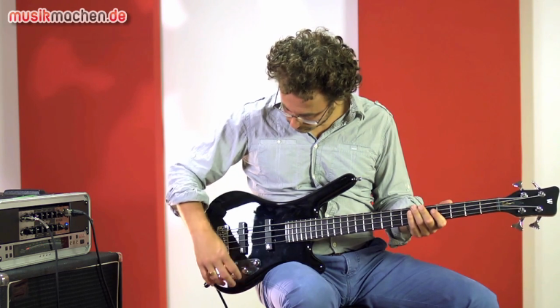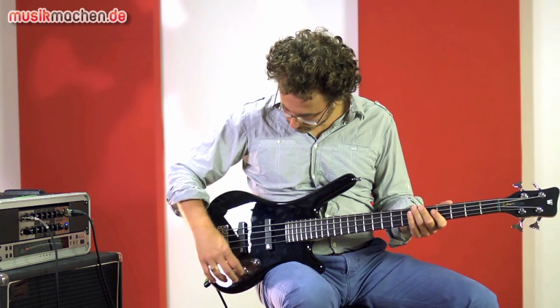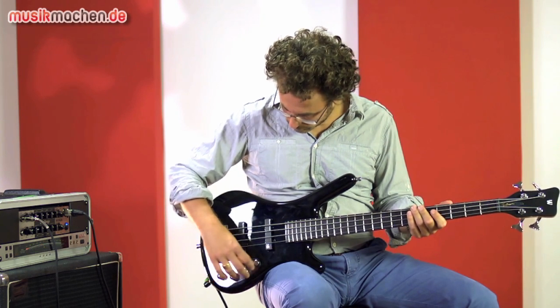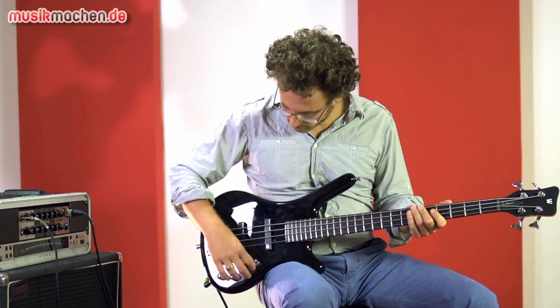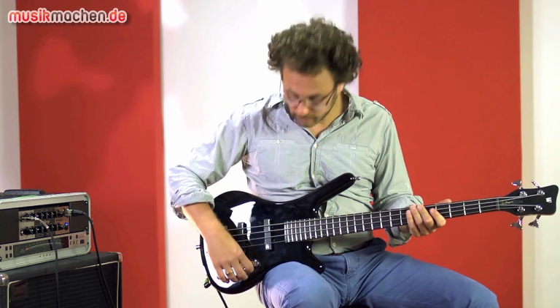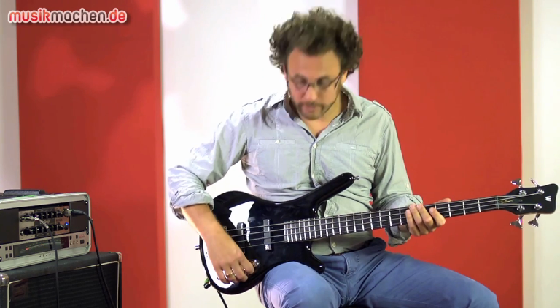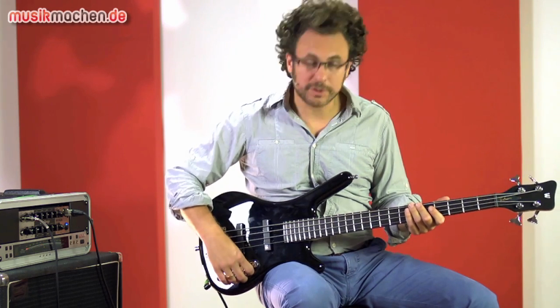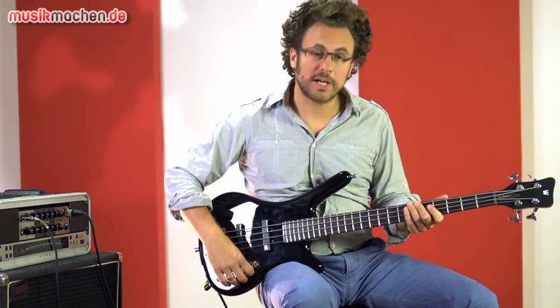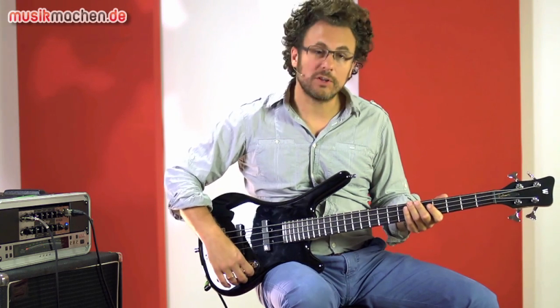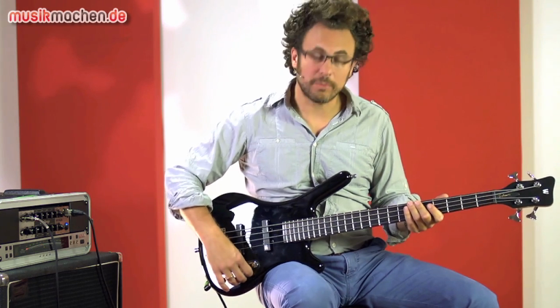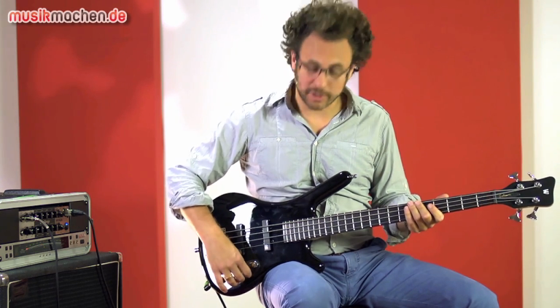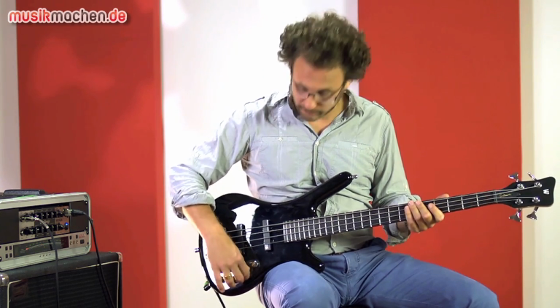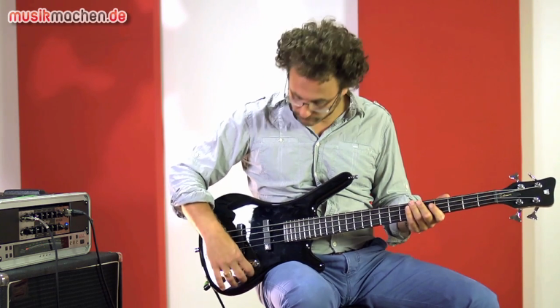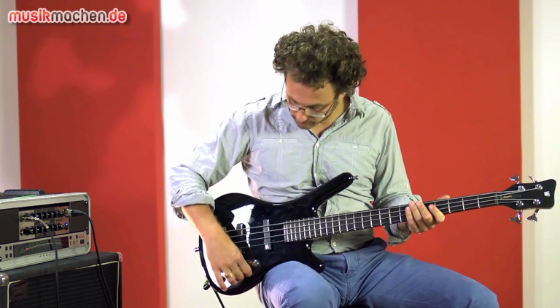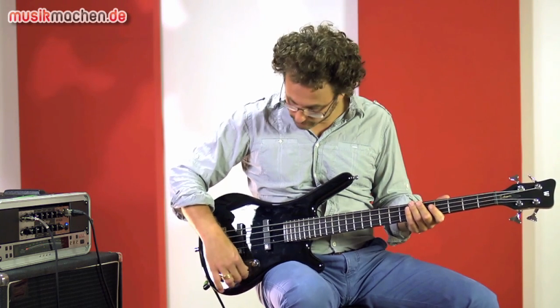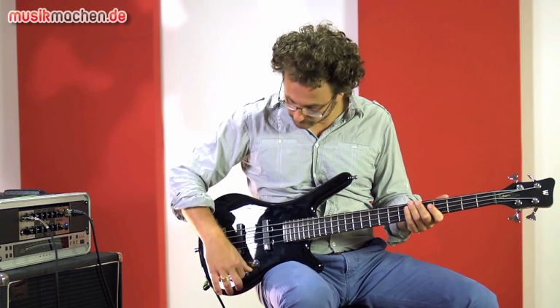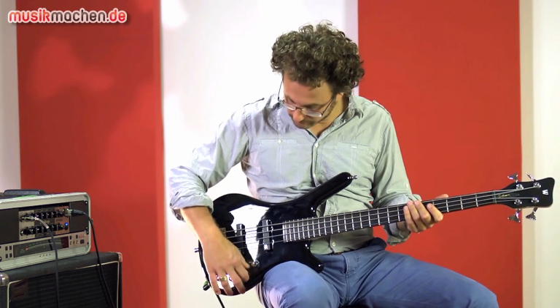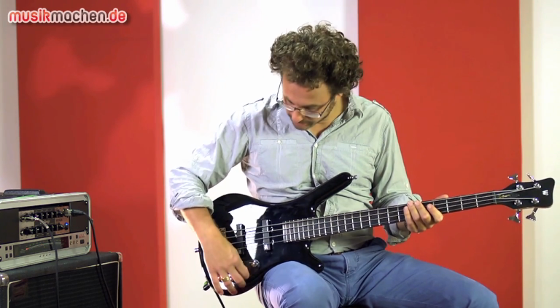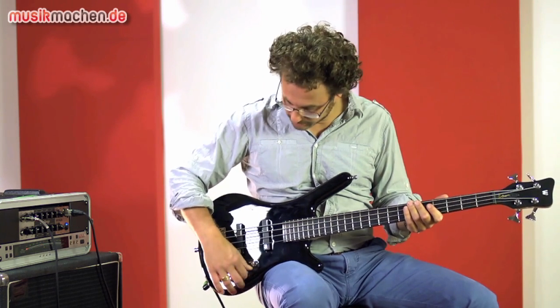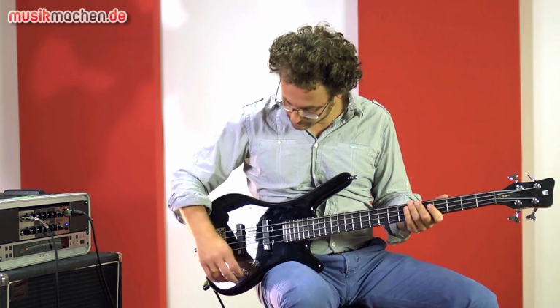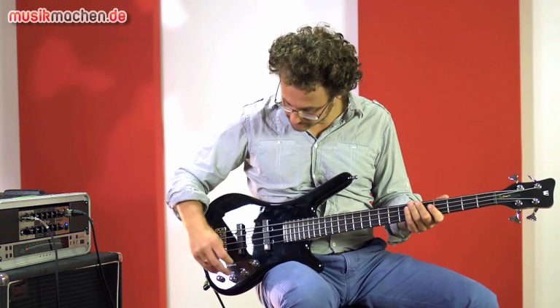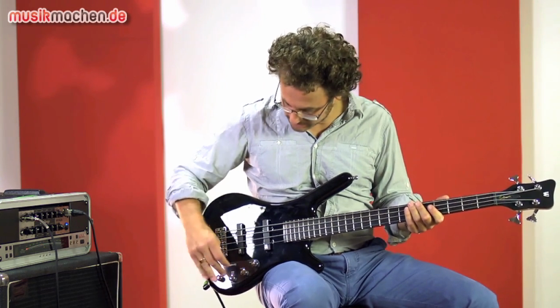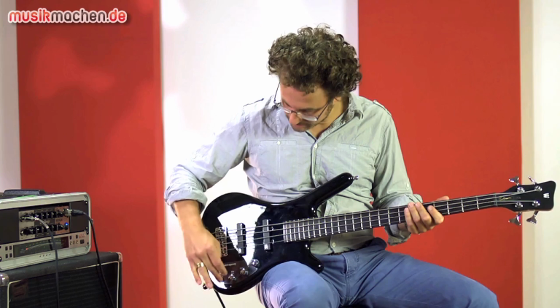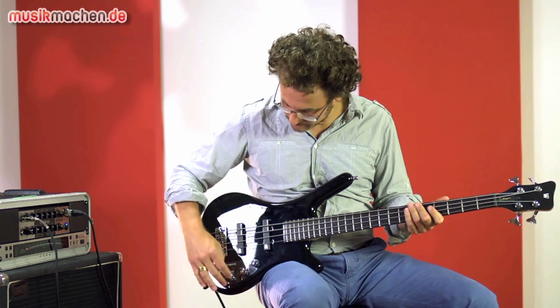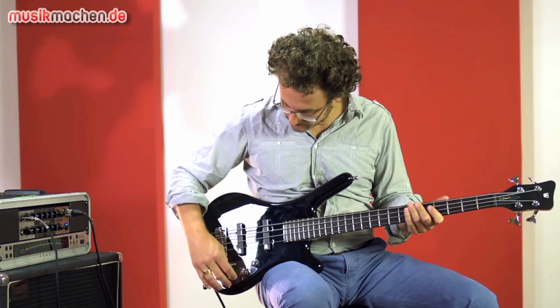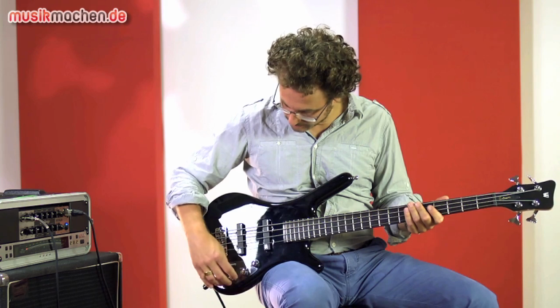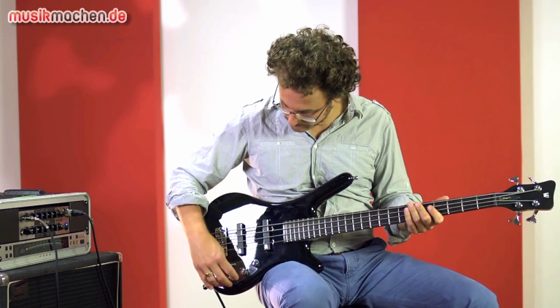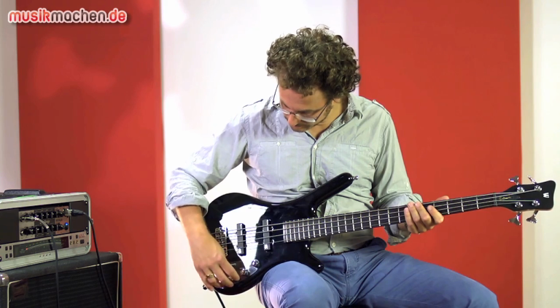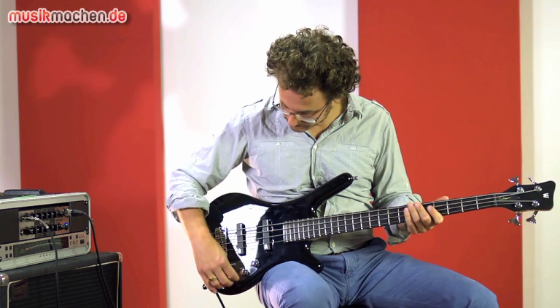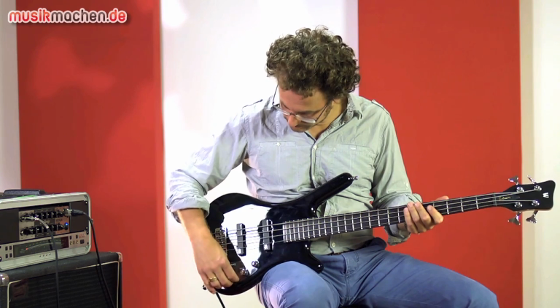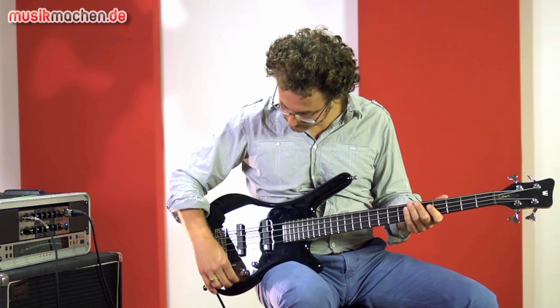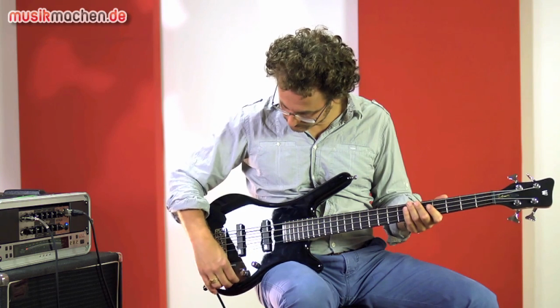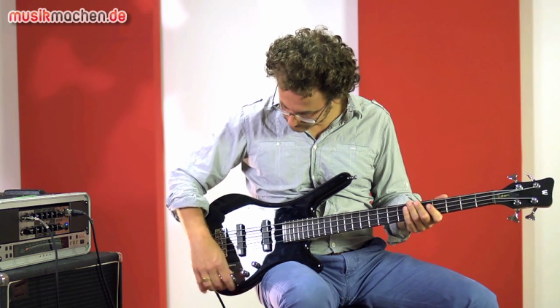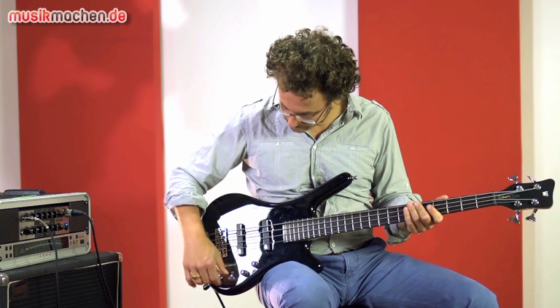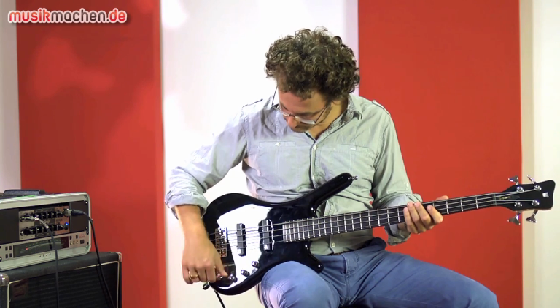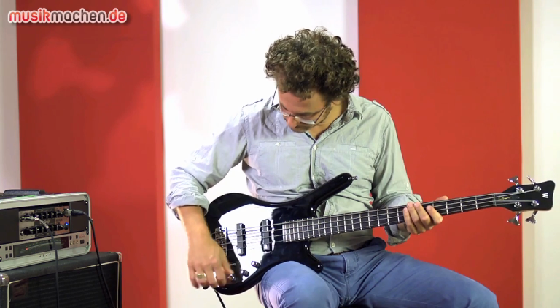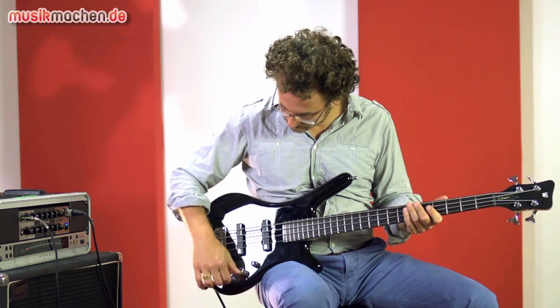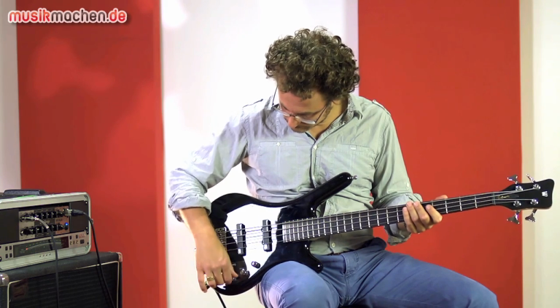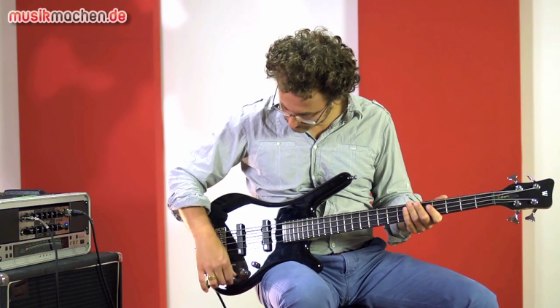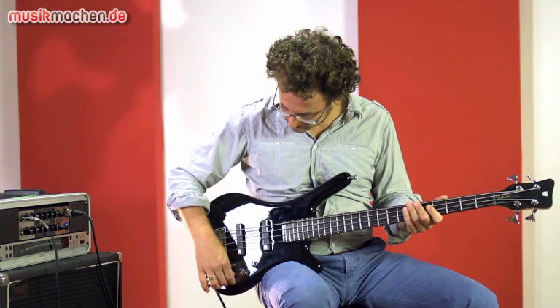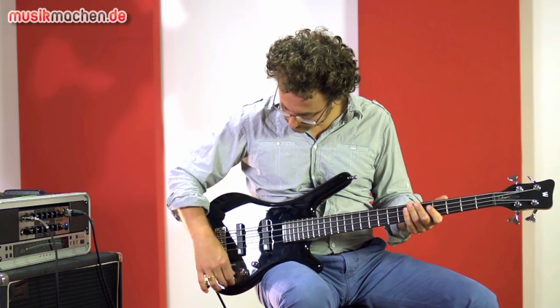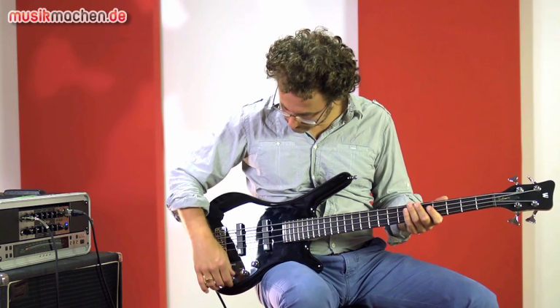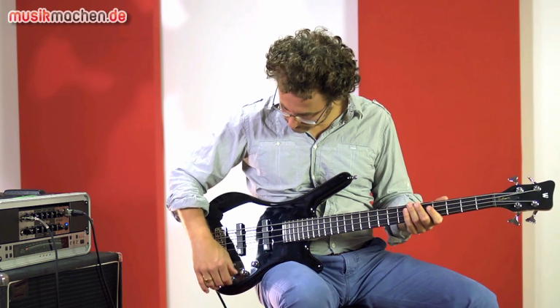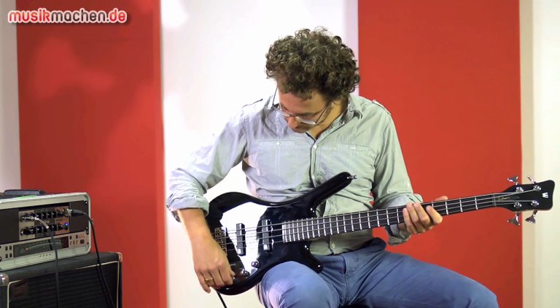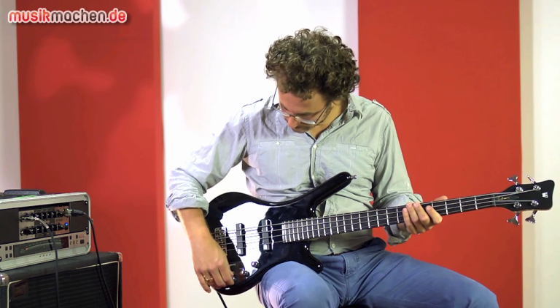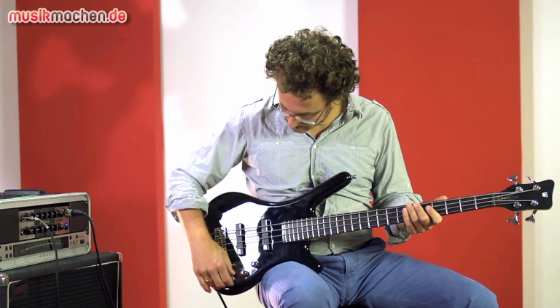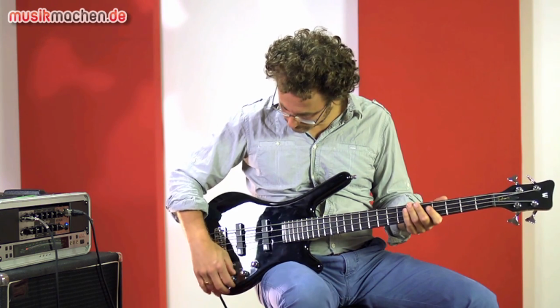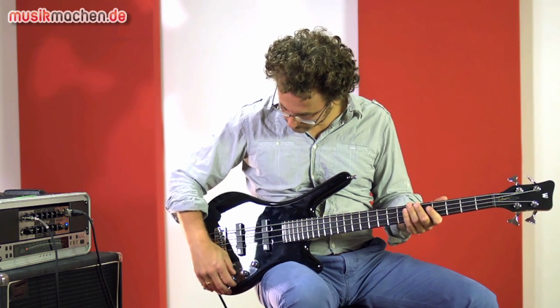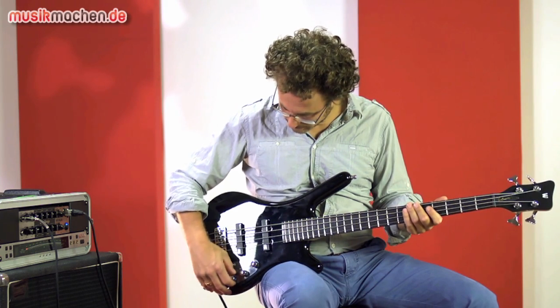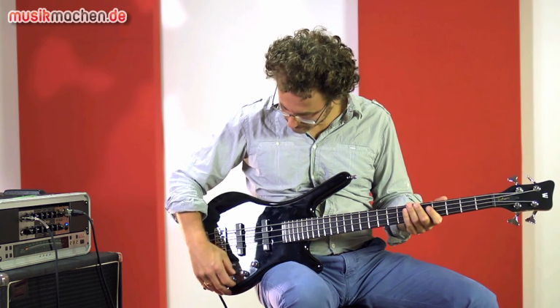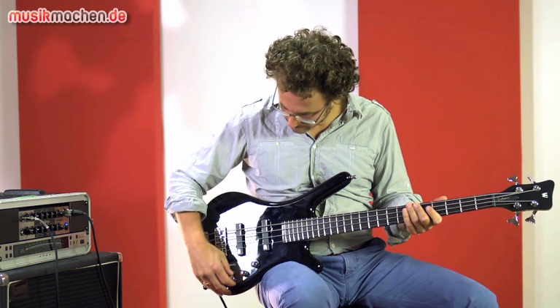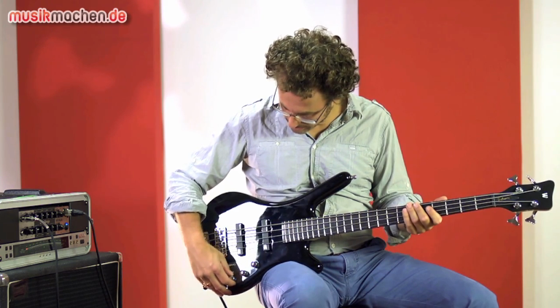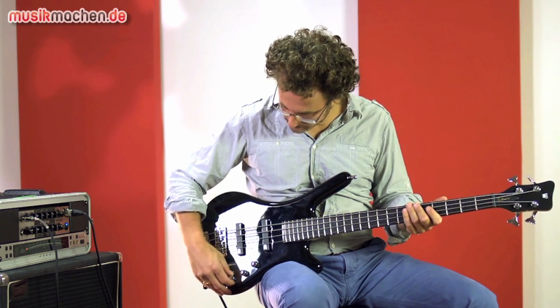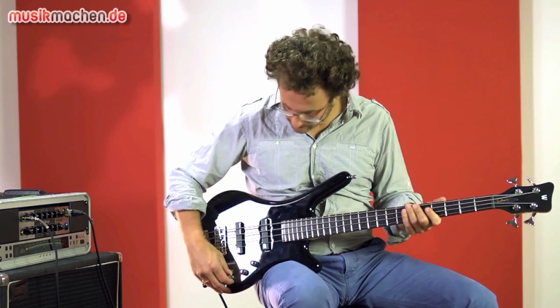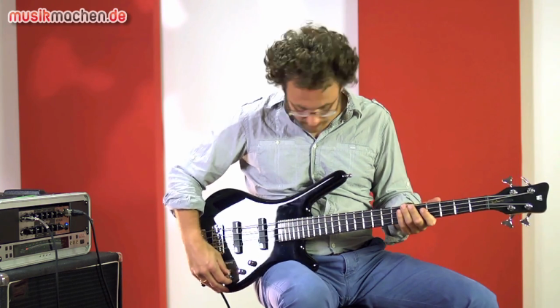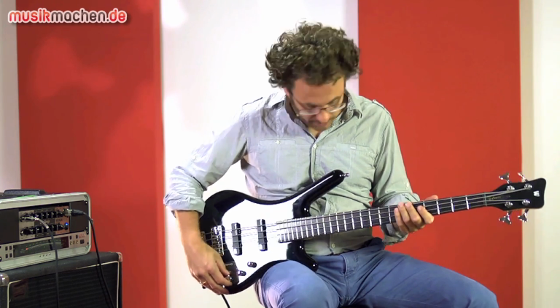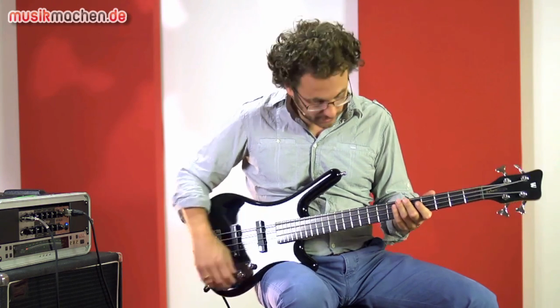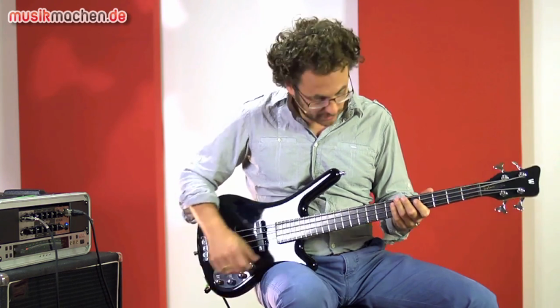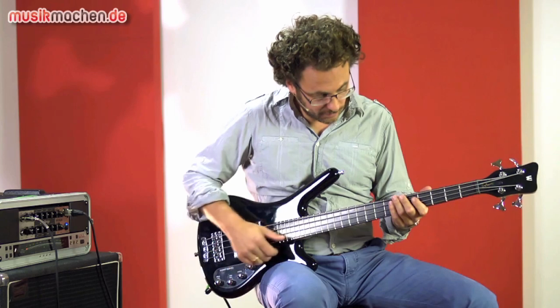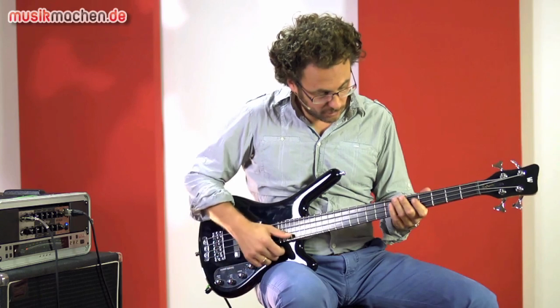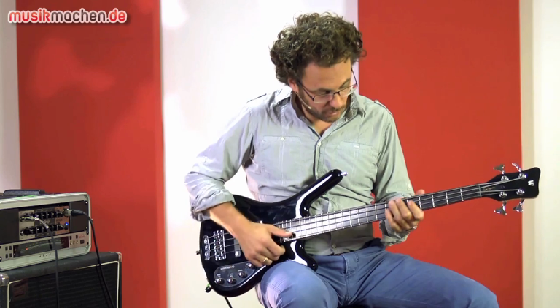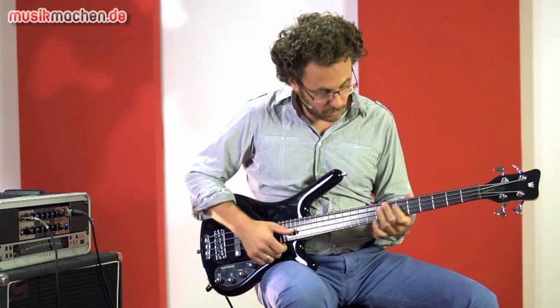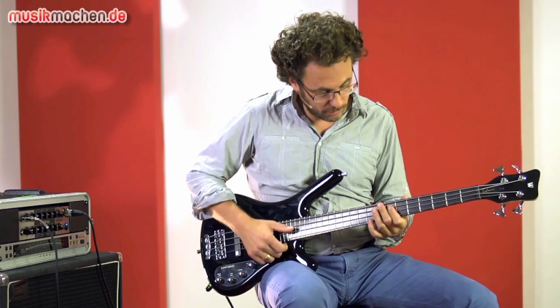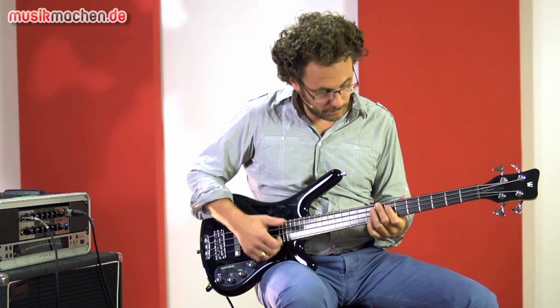Let's listen to the front pickup slapped, with the treble halfway rolled off.